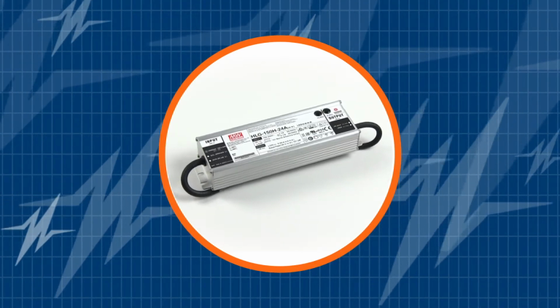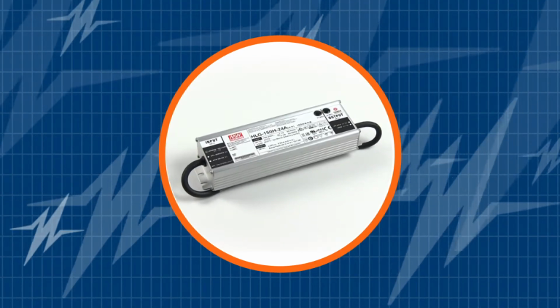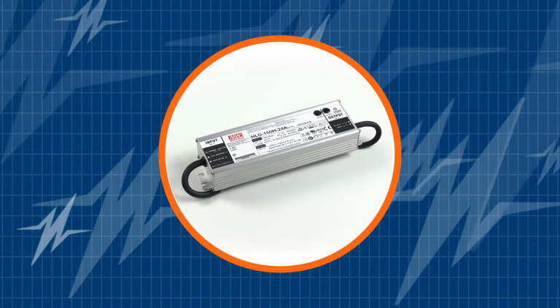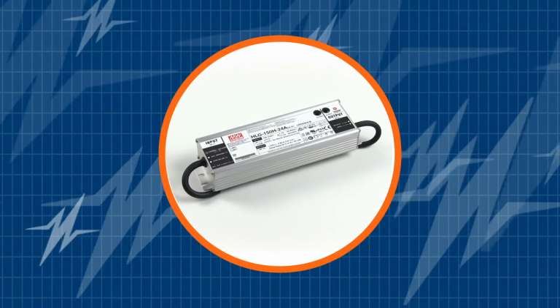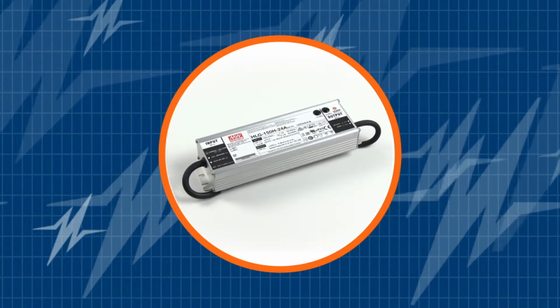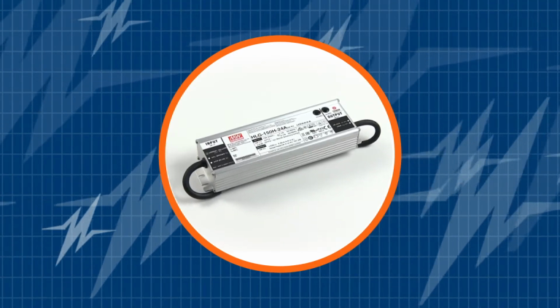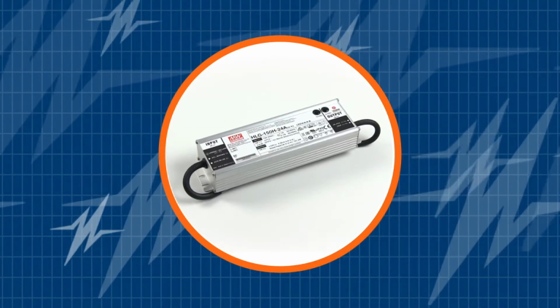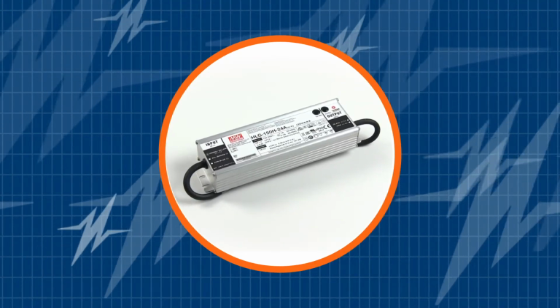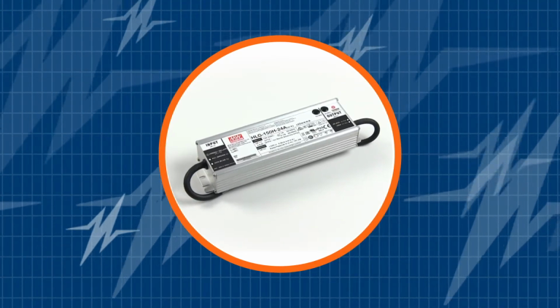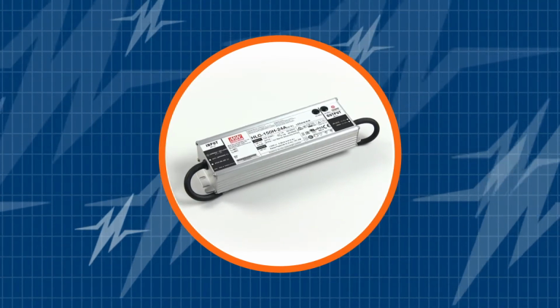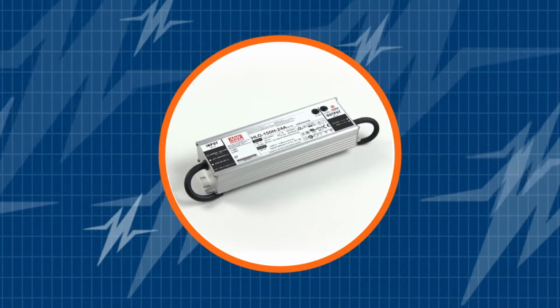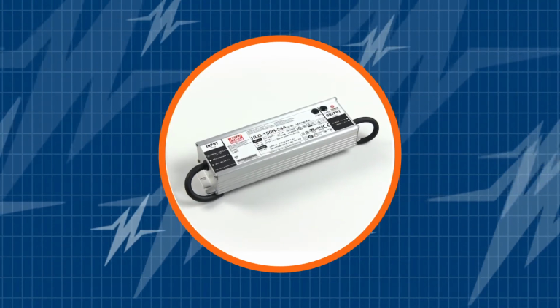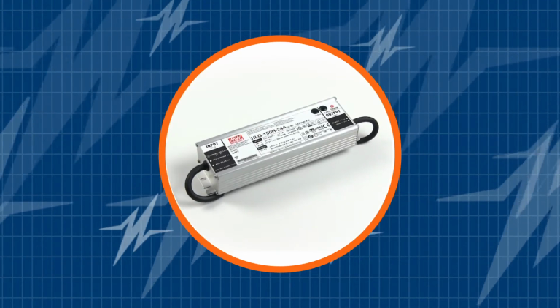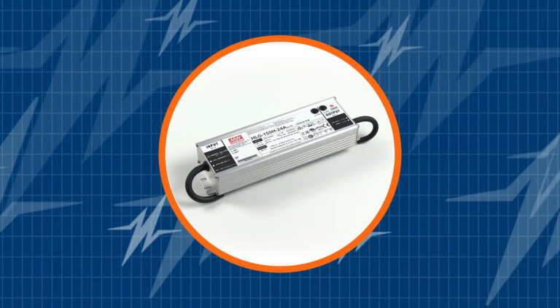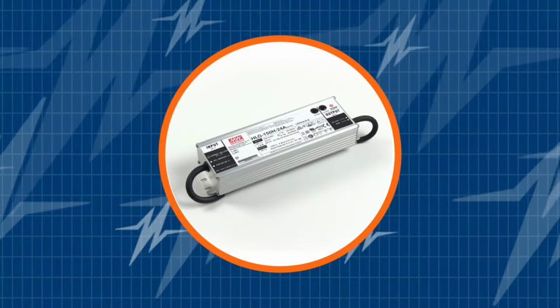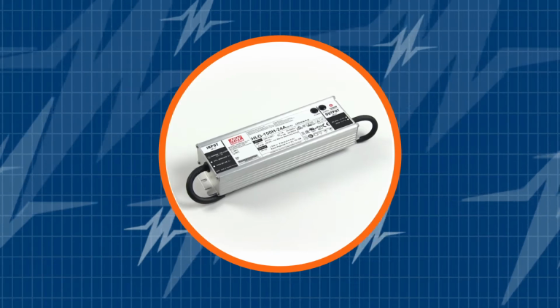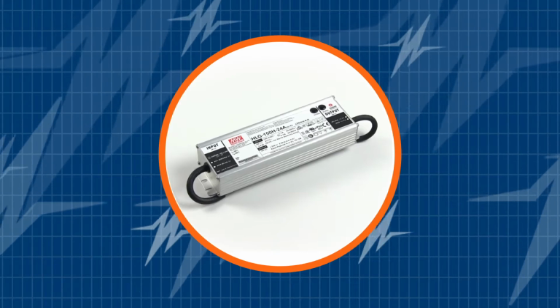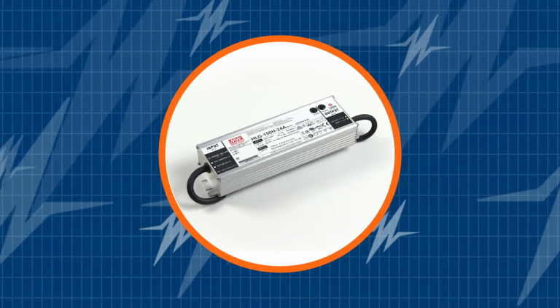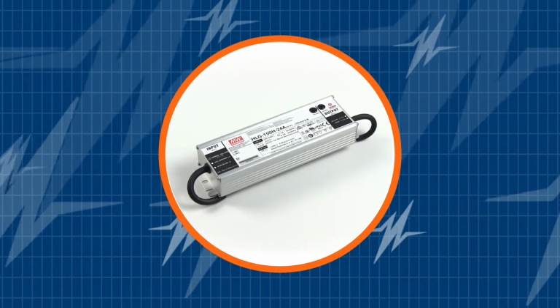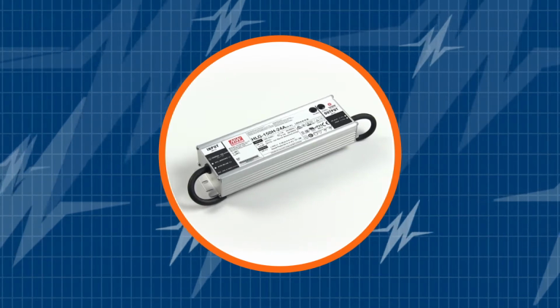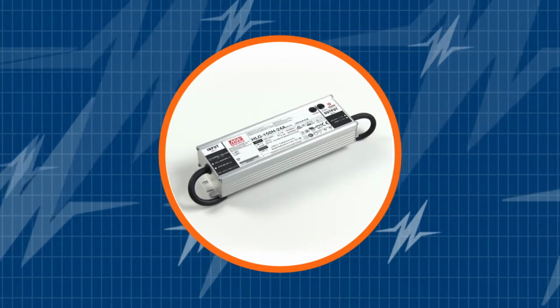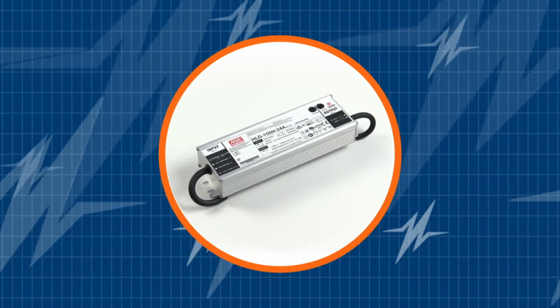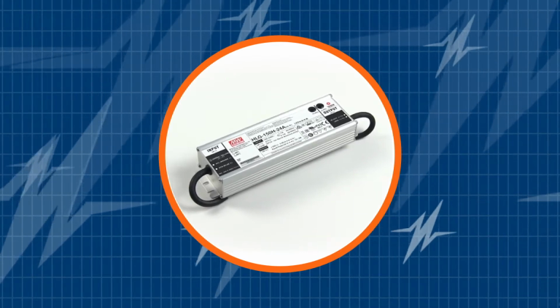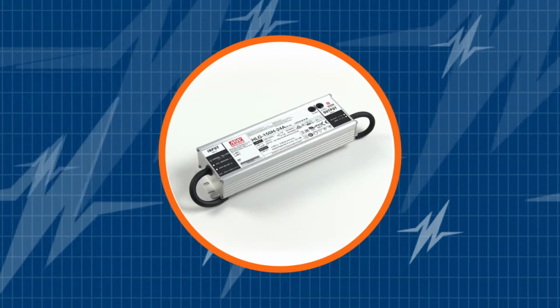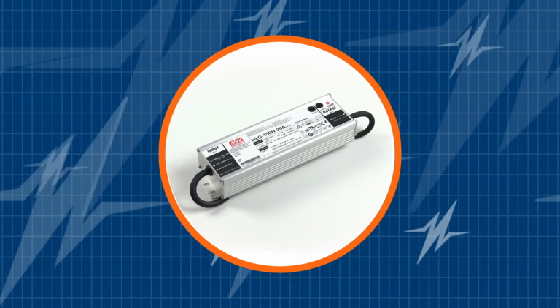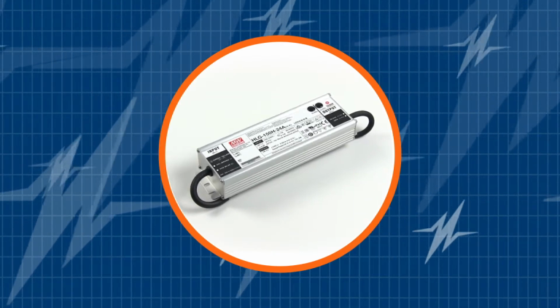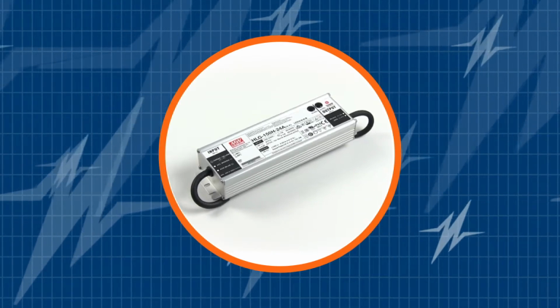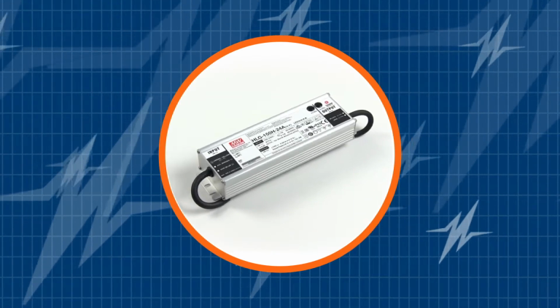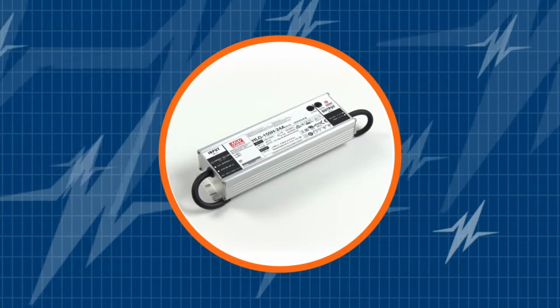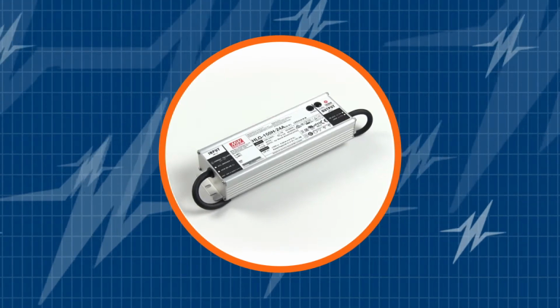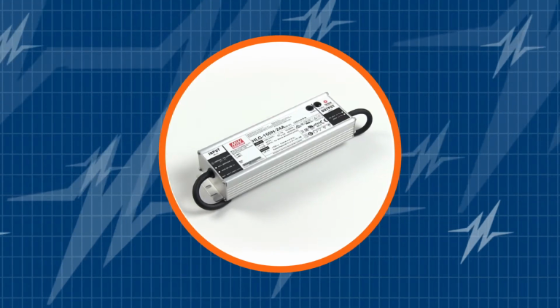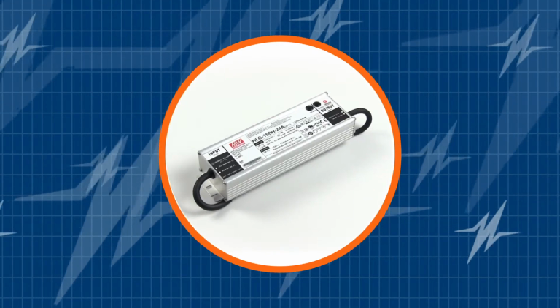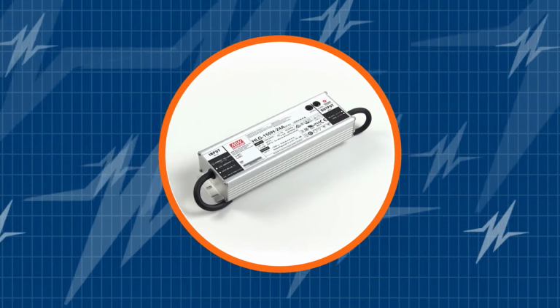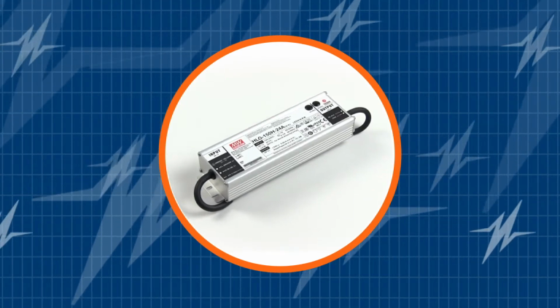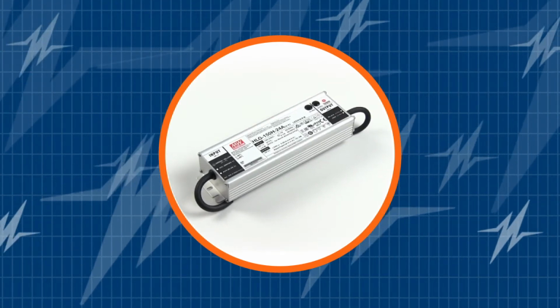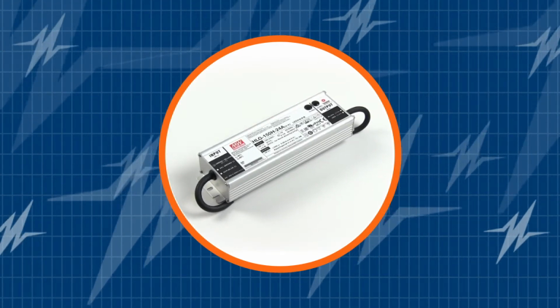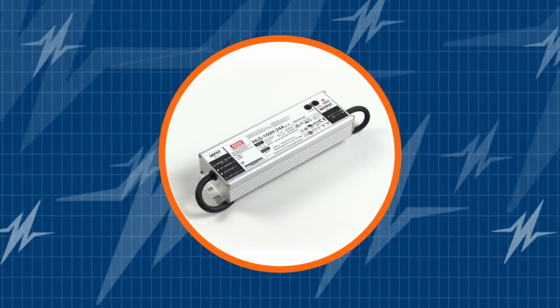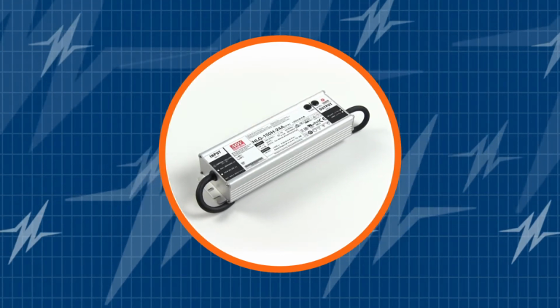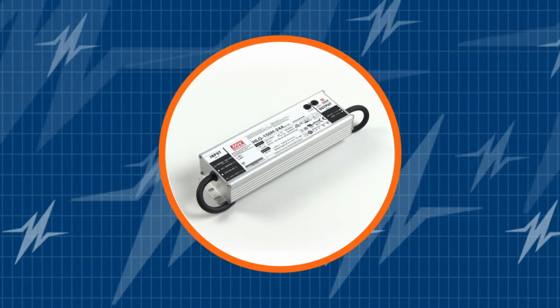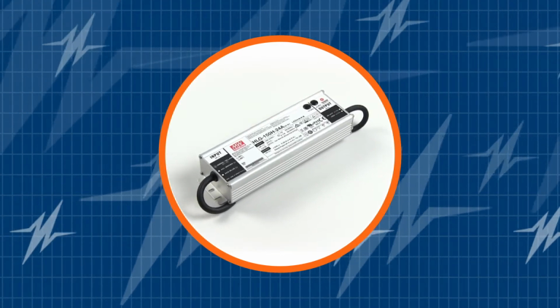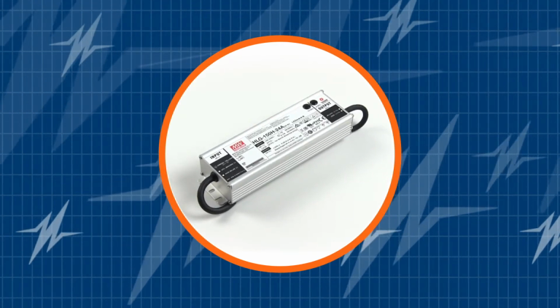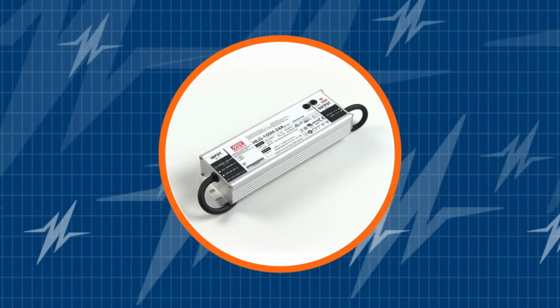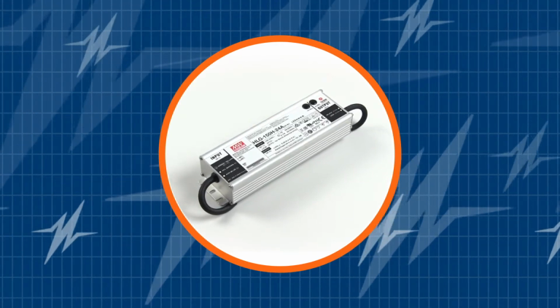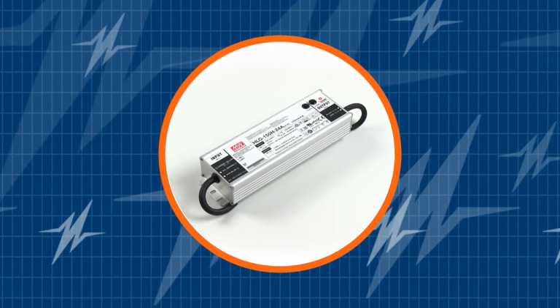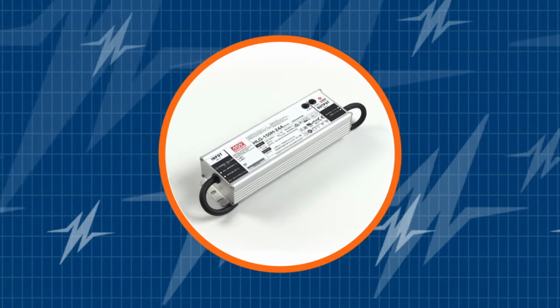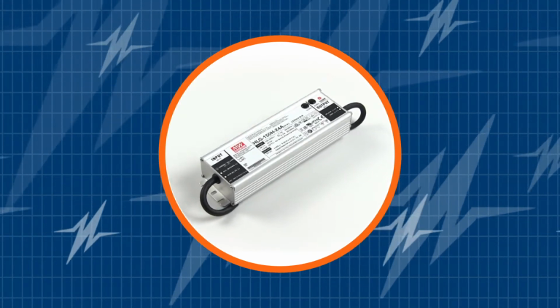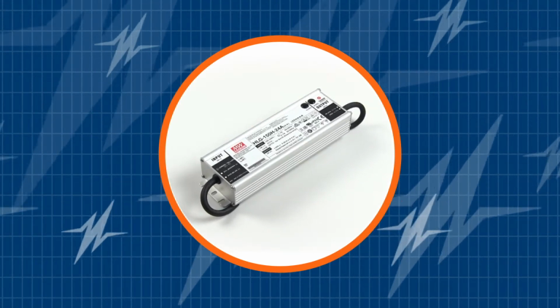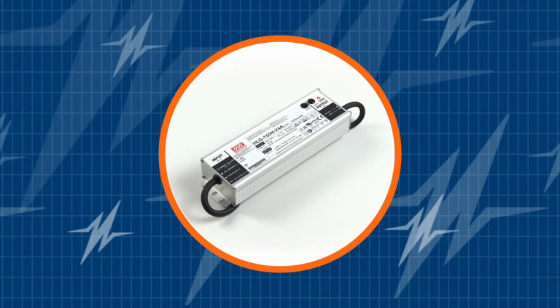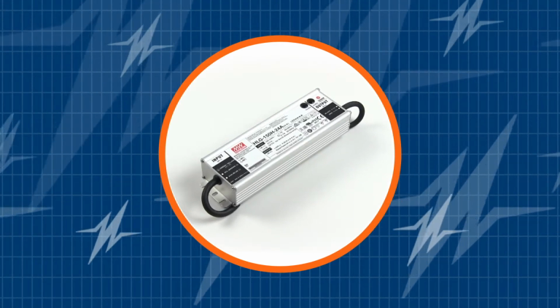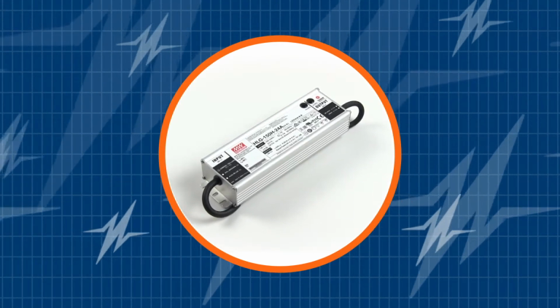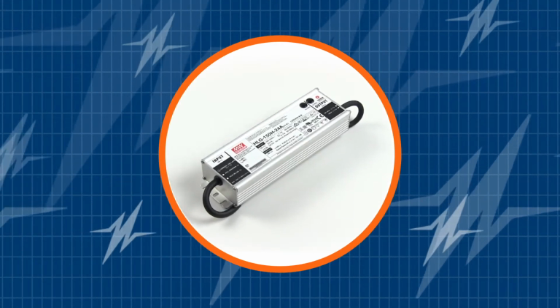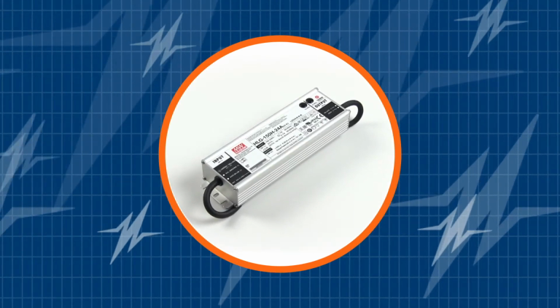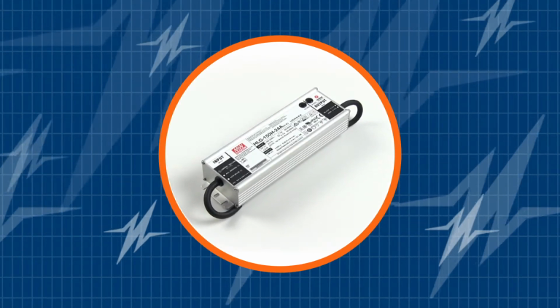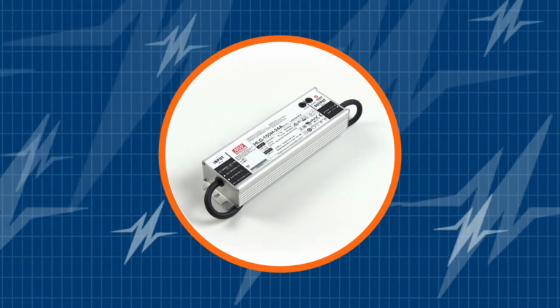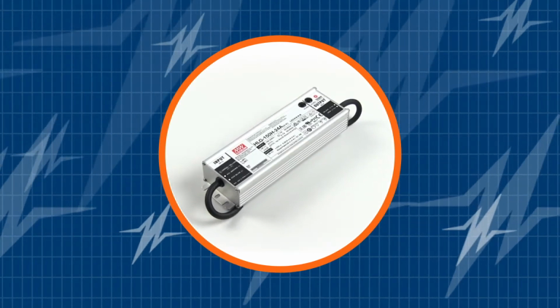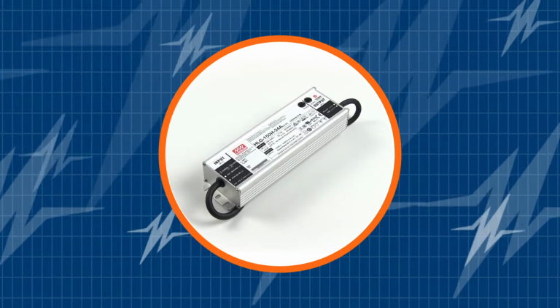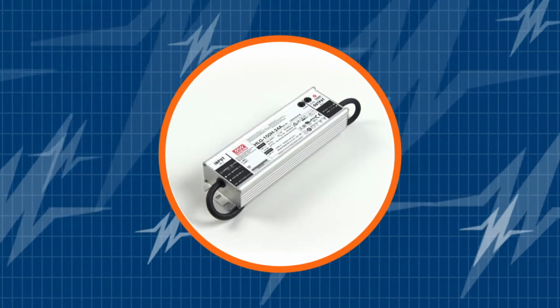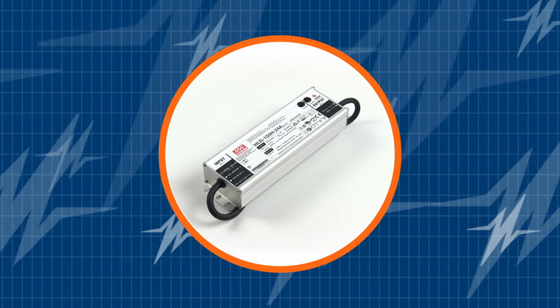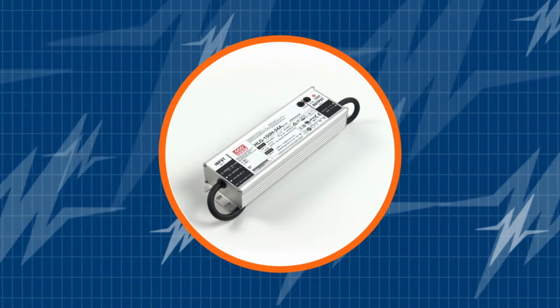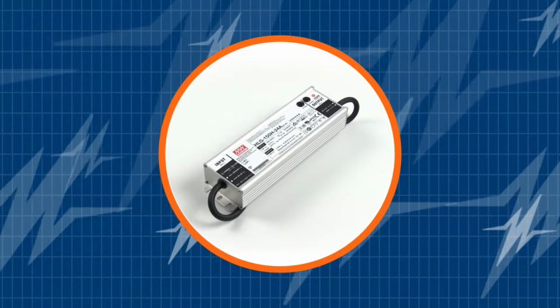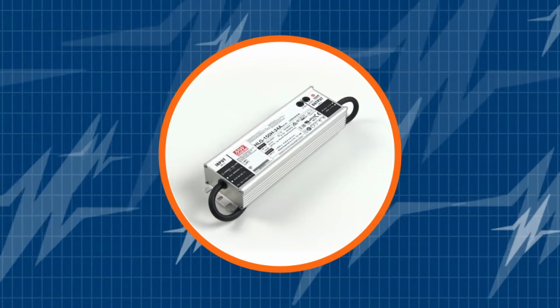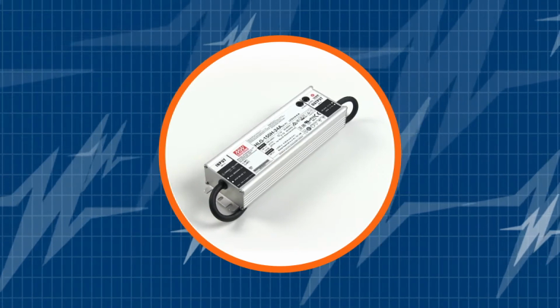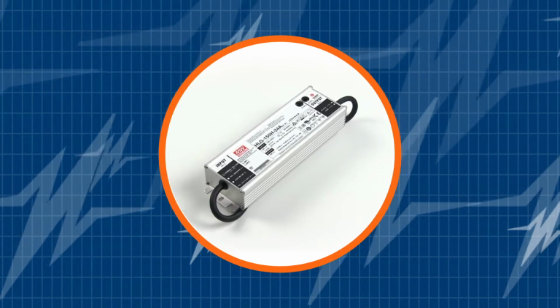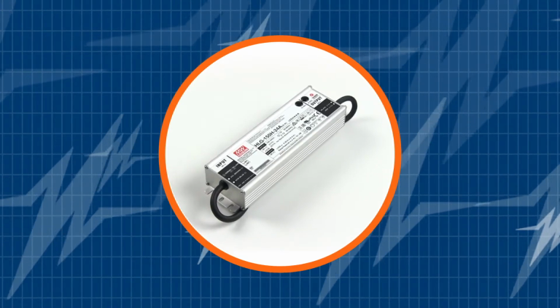Before we begin, don't forget to subscribe to our channel. You can't afford to miss out on all the newest LED driver solutions from TRC.